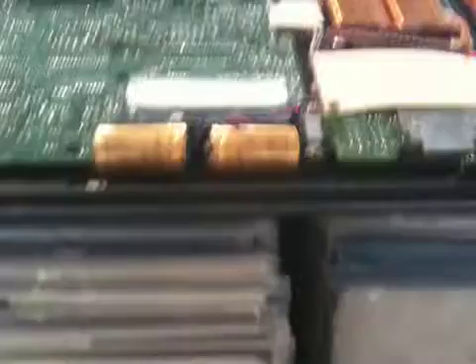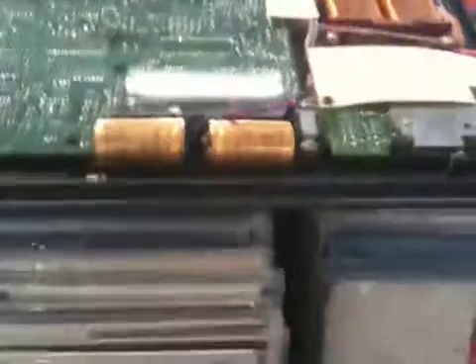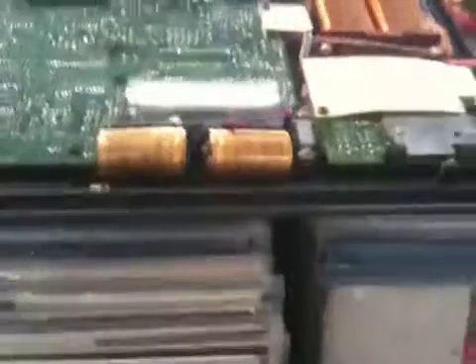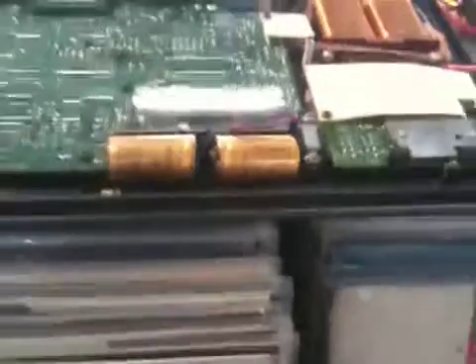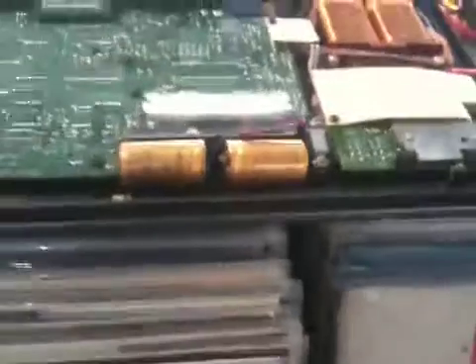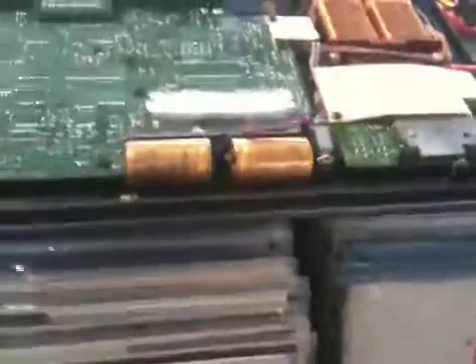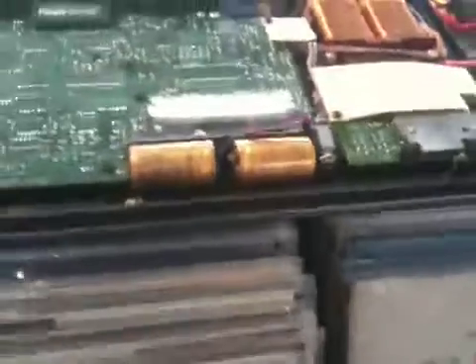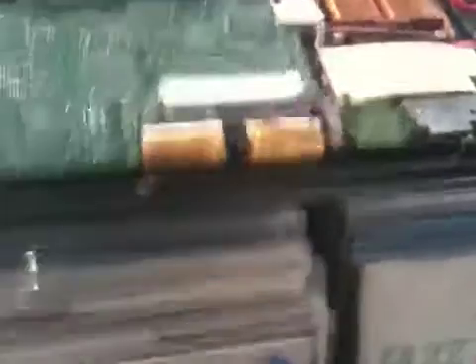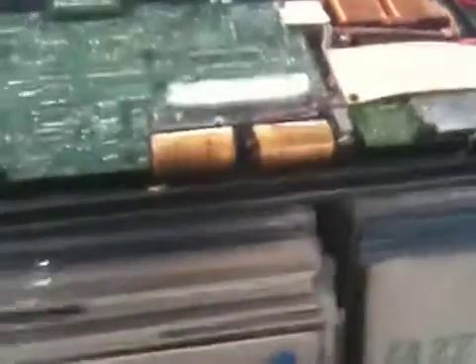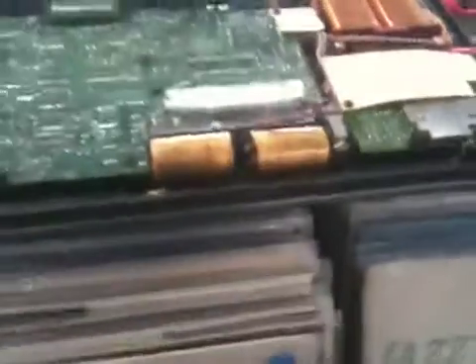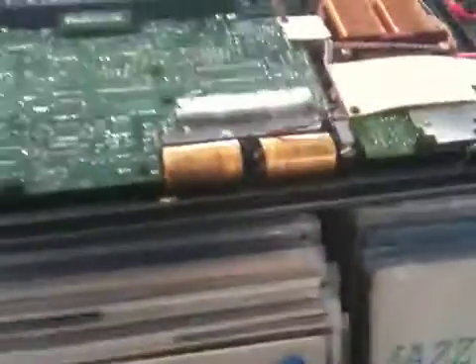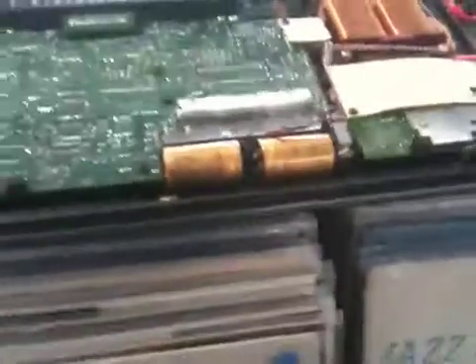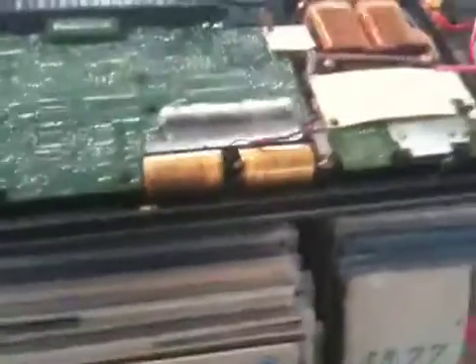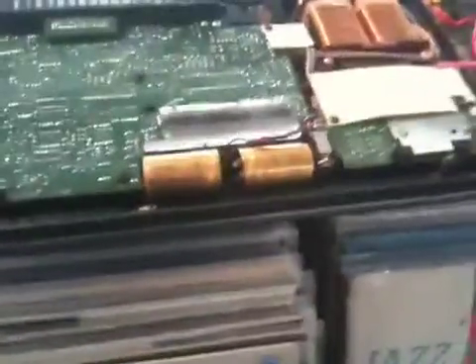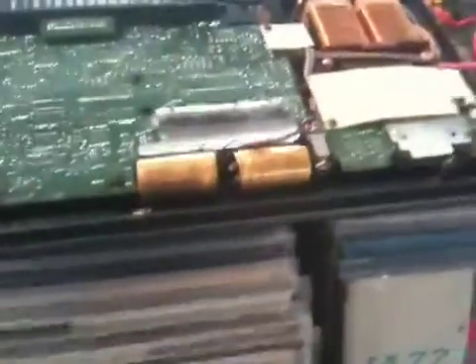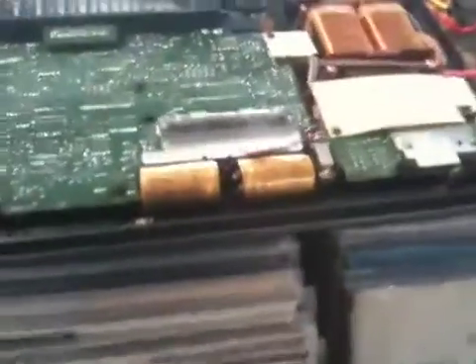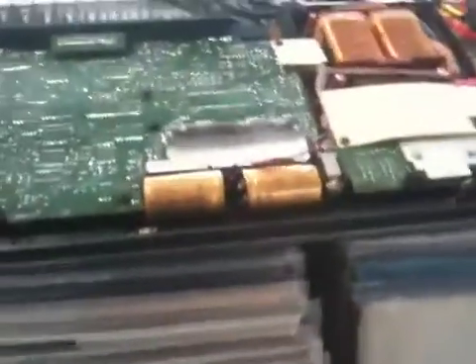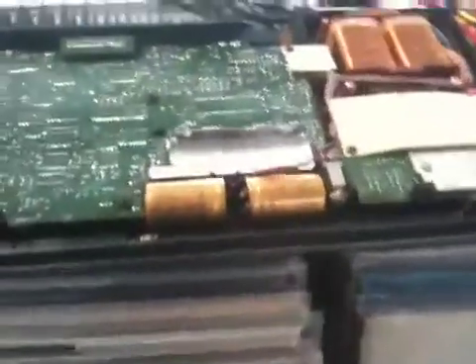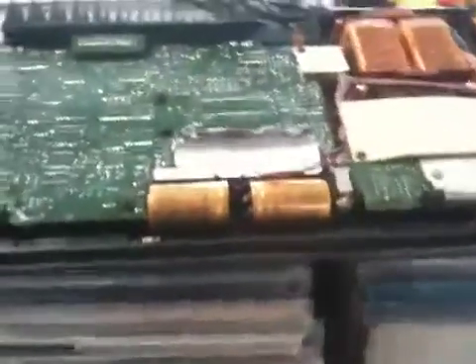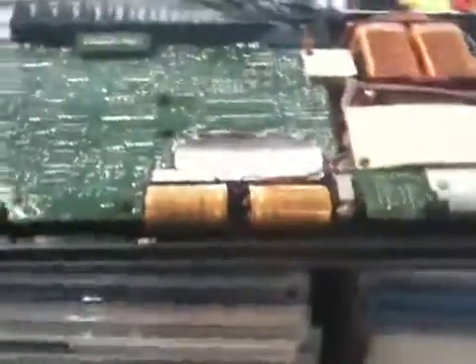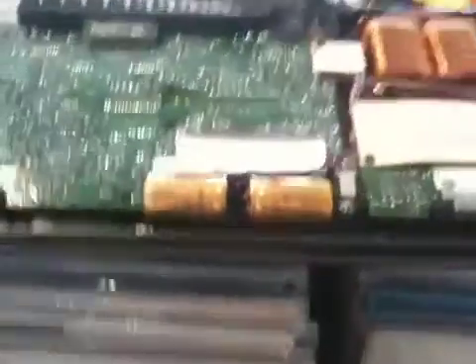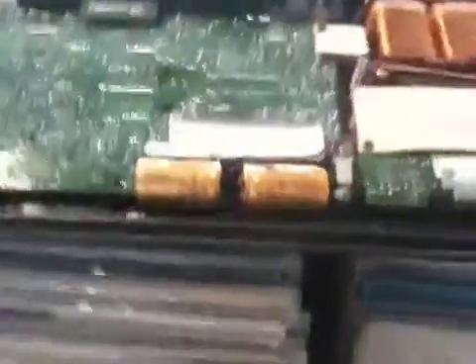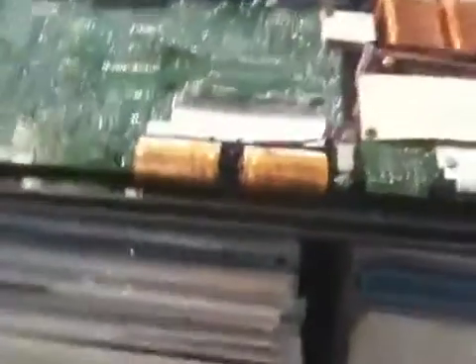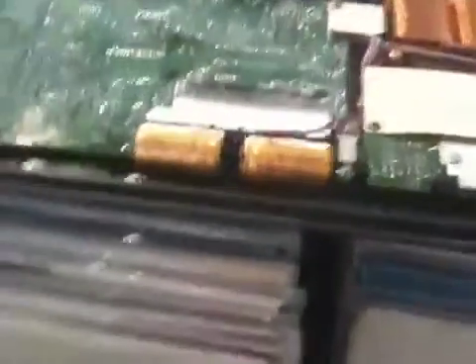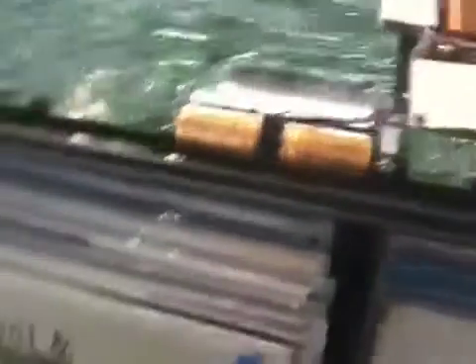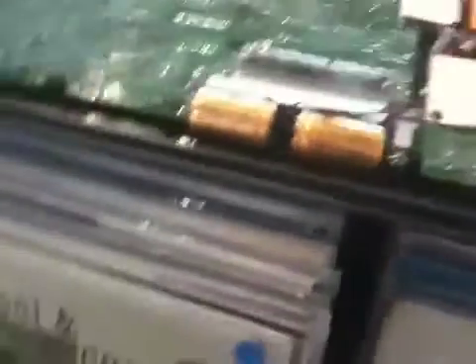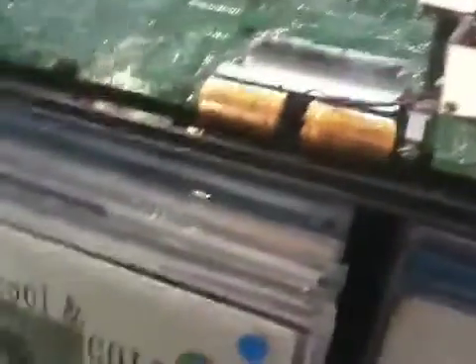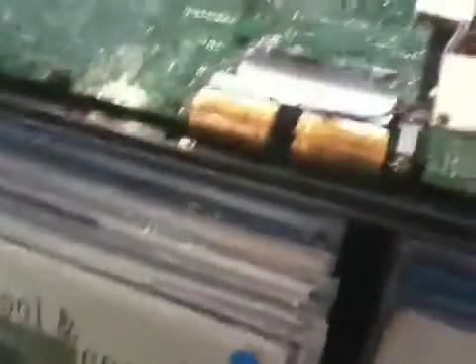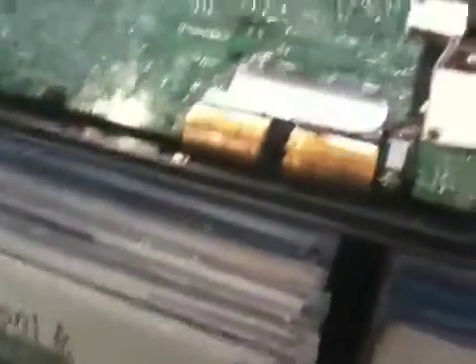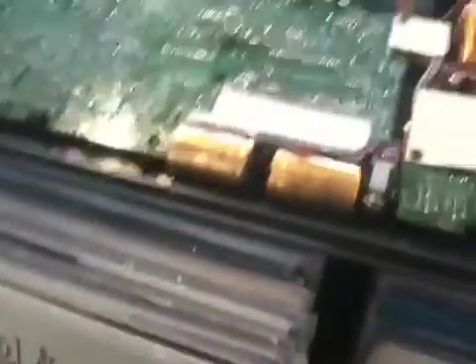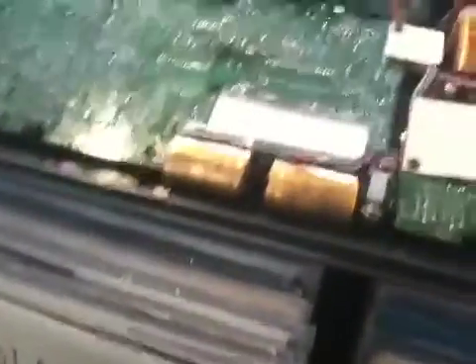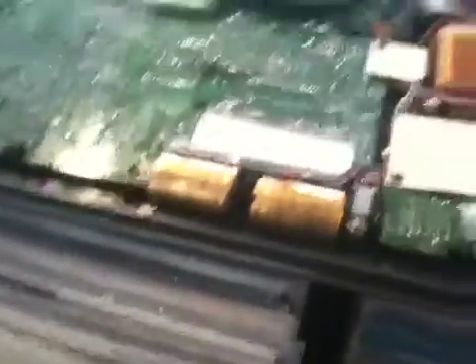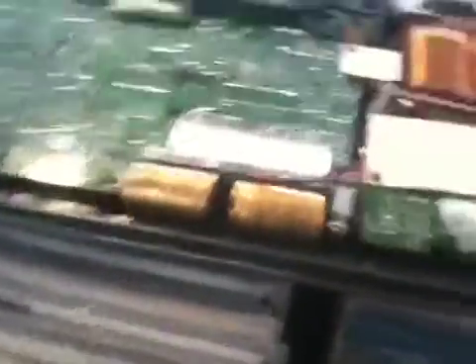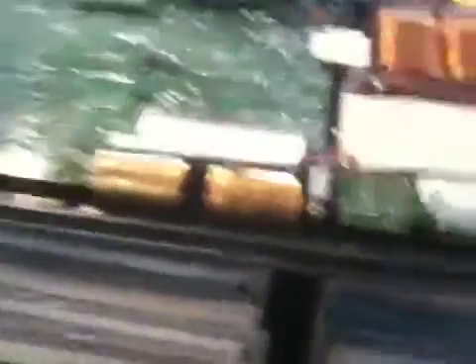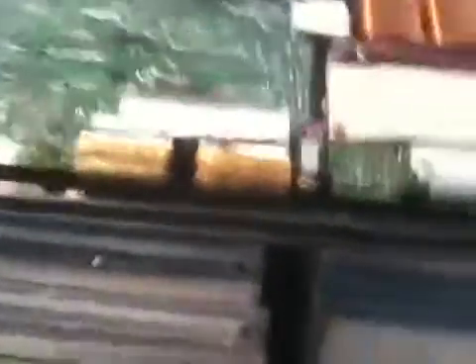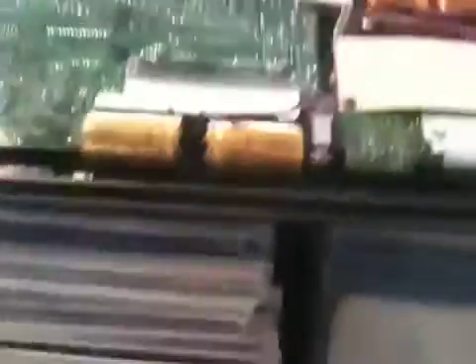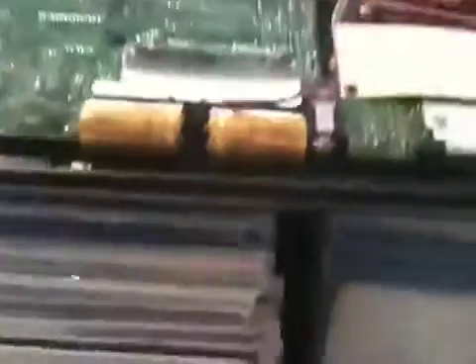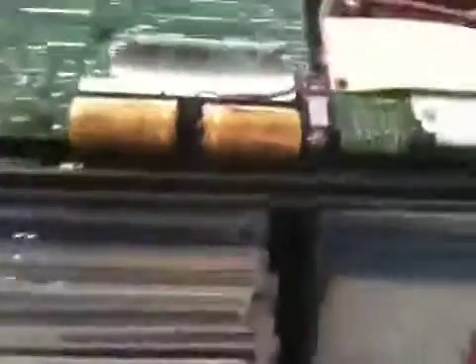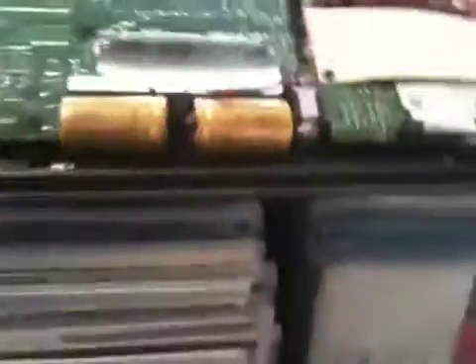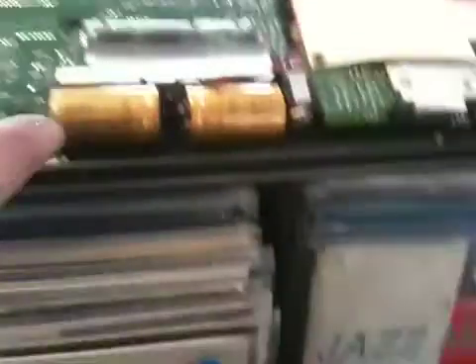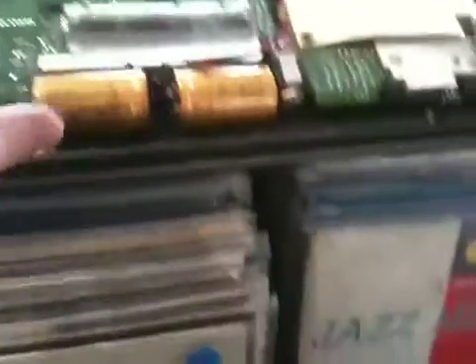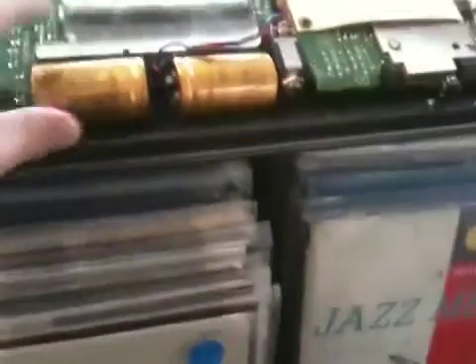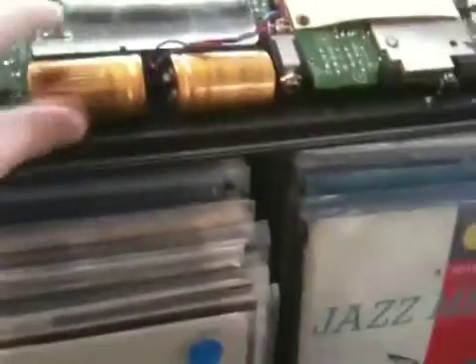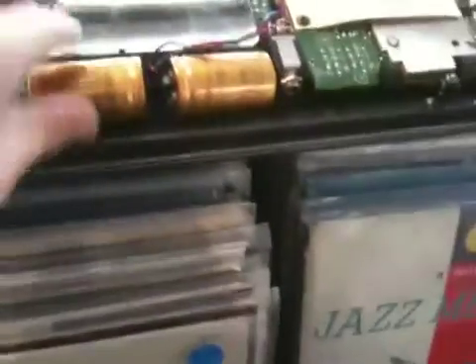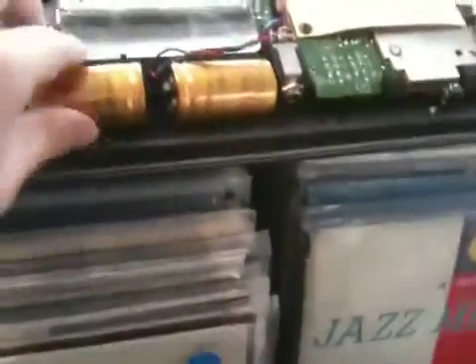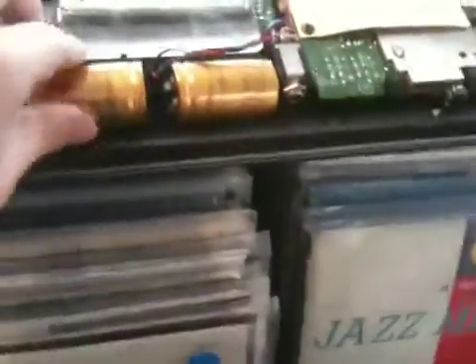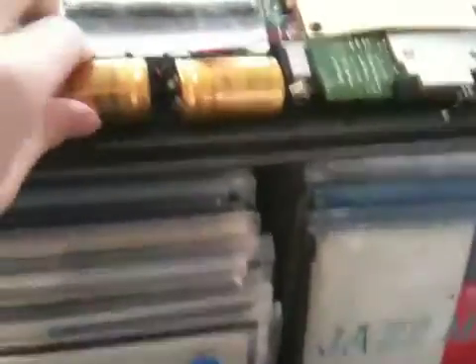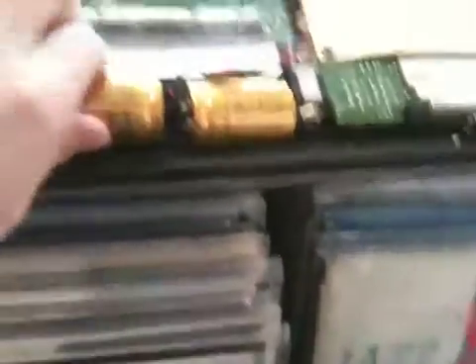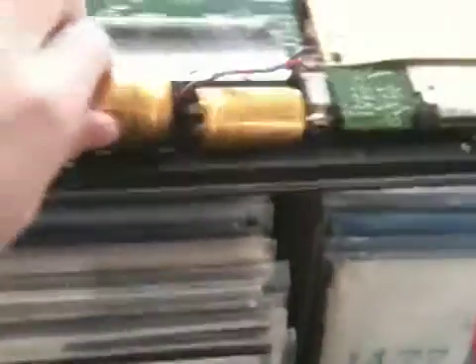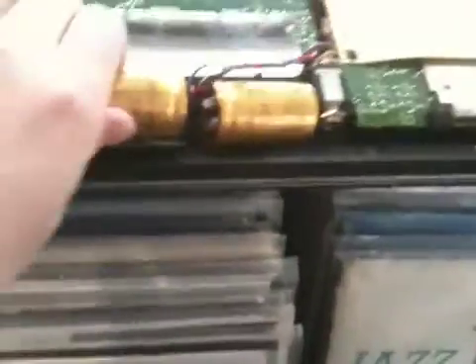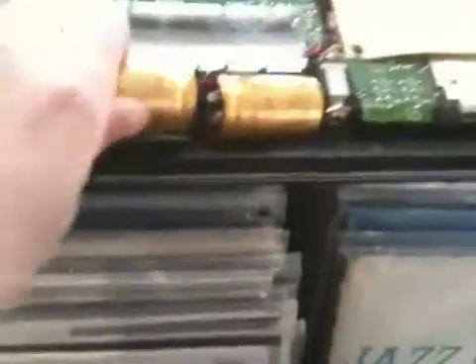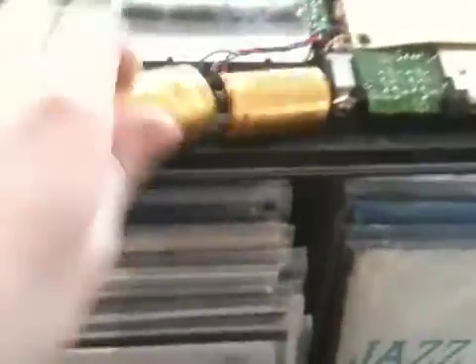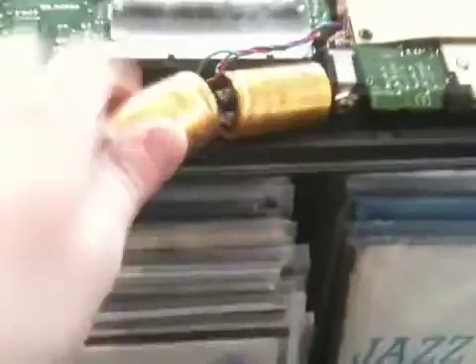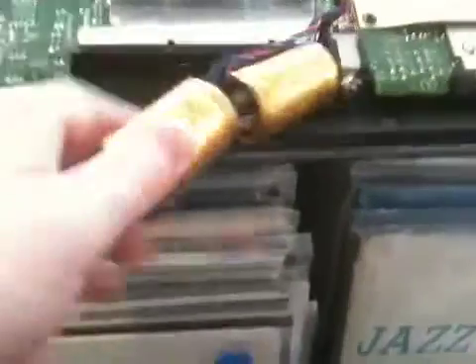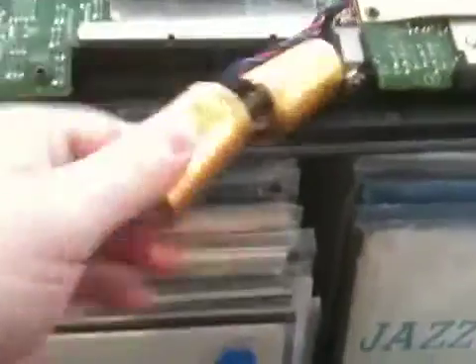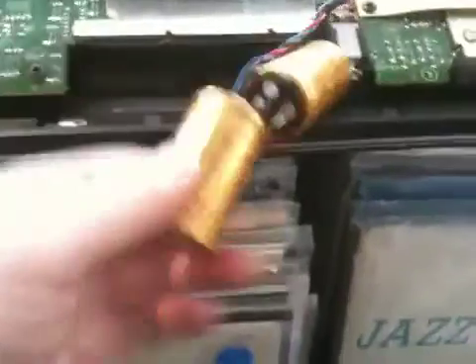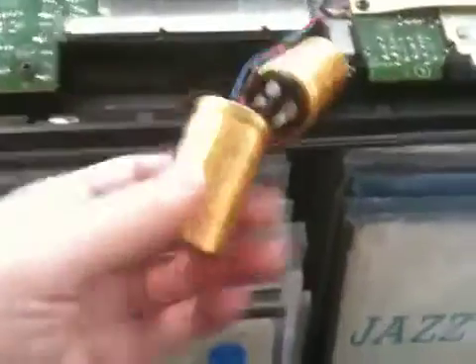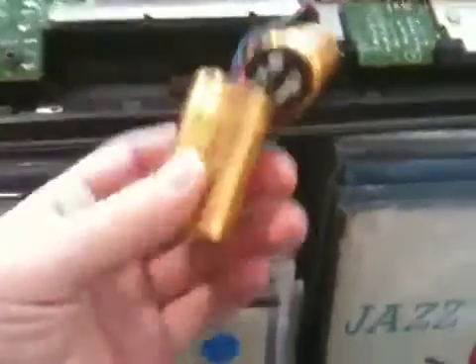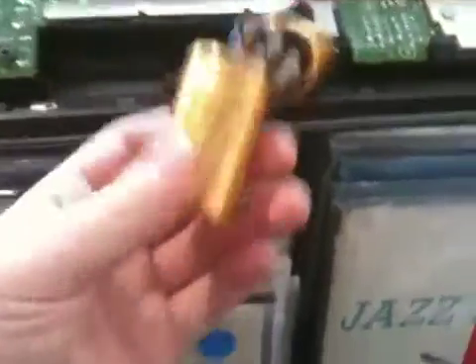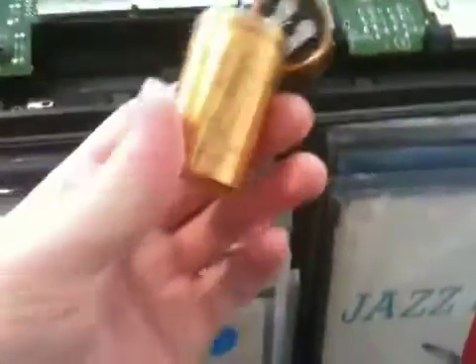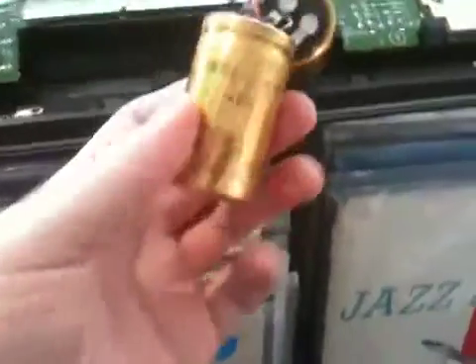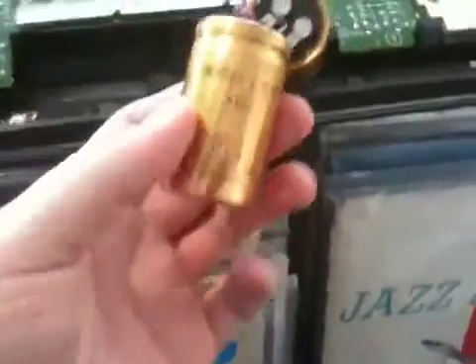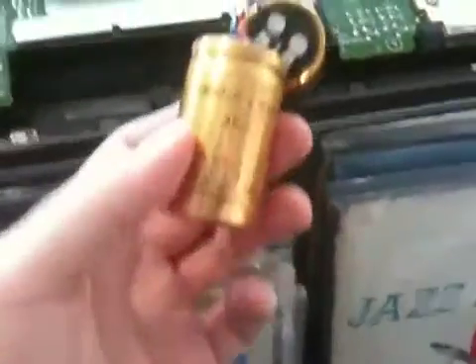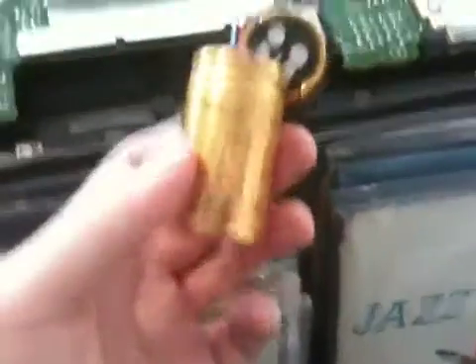Hello YouTube, we're back with these damn caps again. I thought we had to open these up to measure them, so I thought I'd show you the caps themselves.